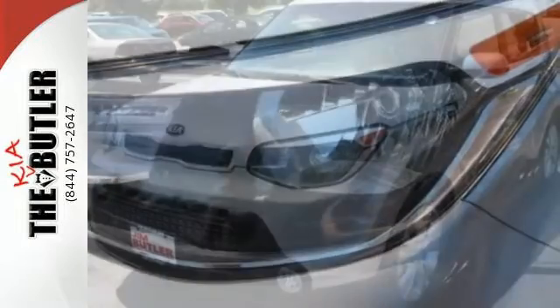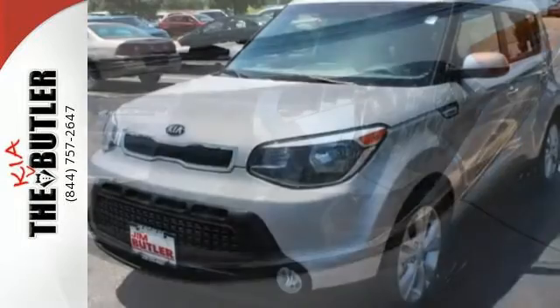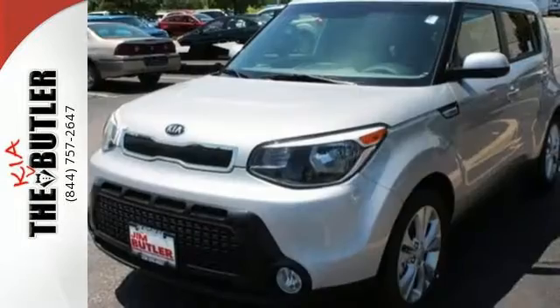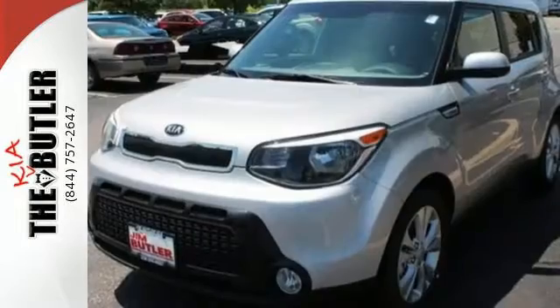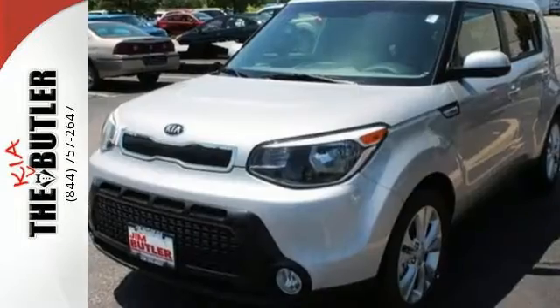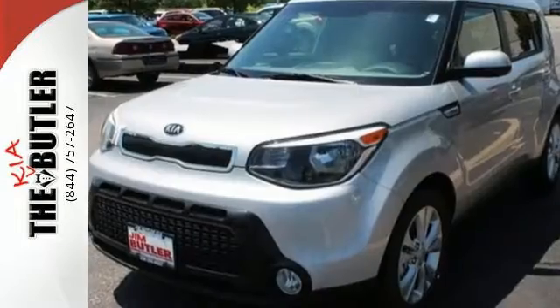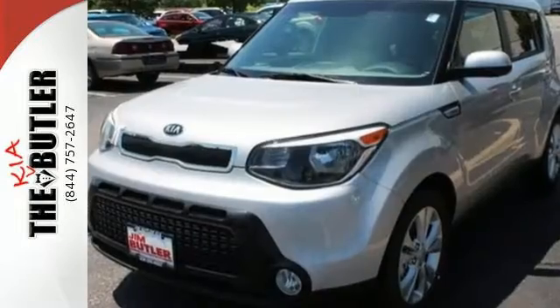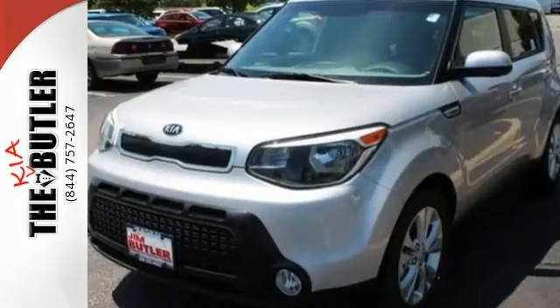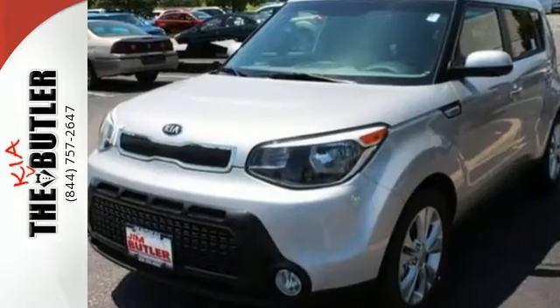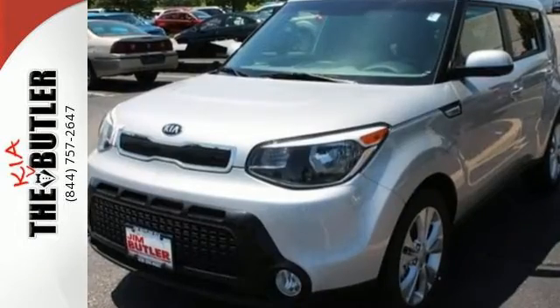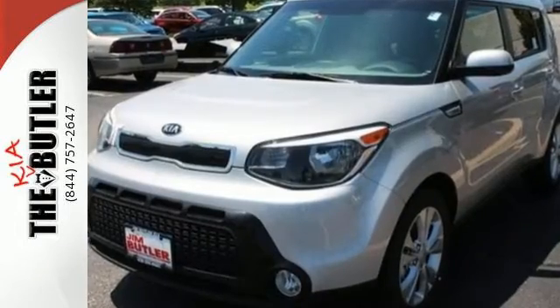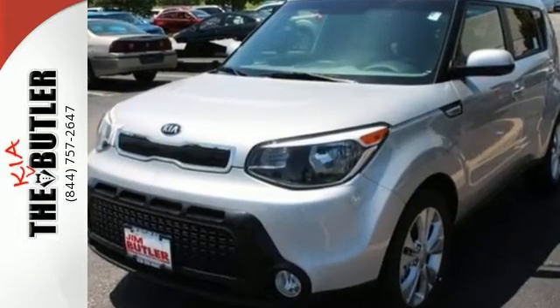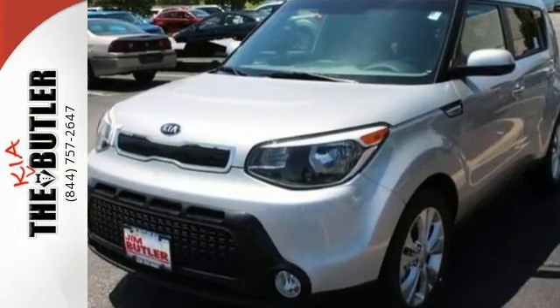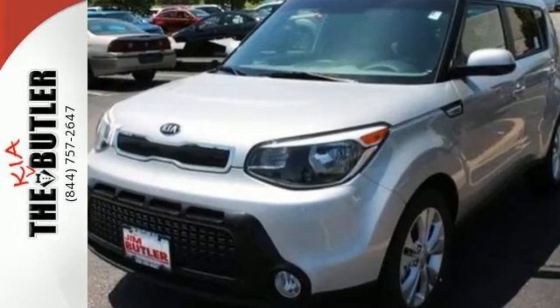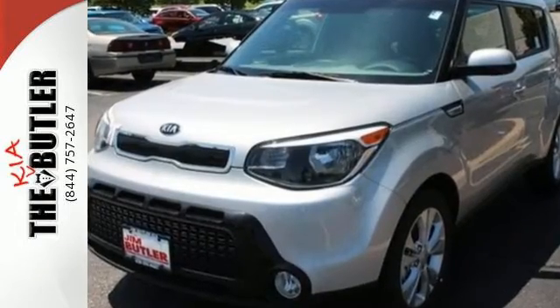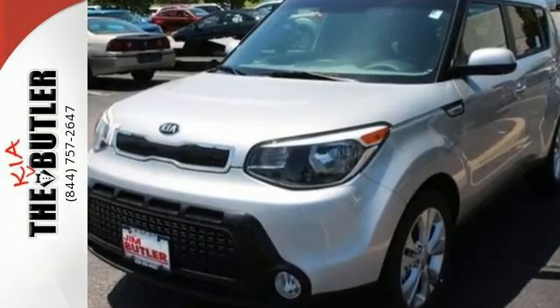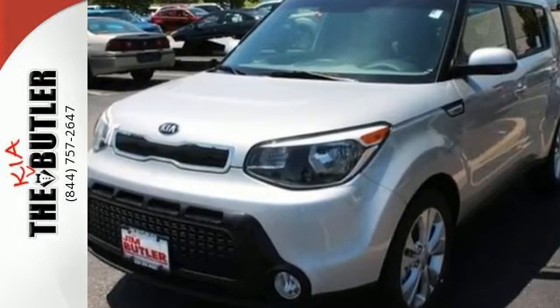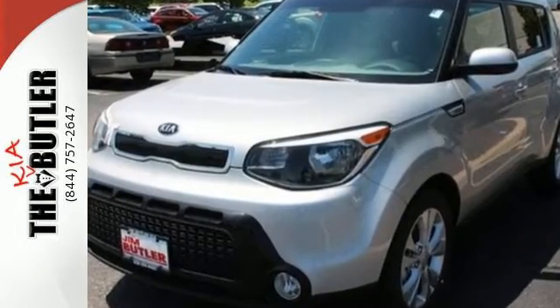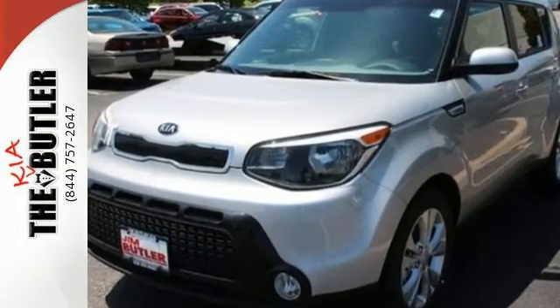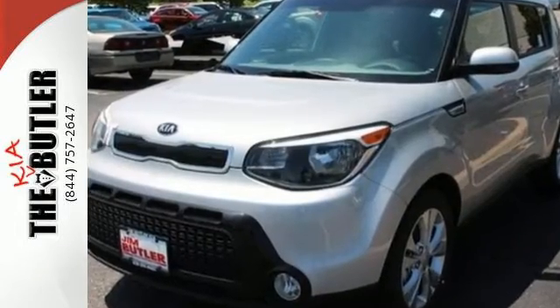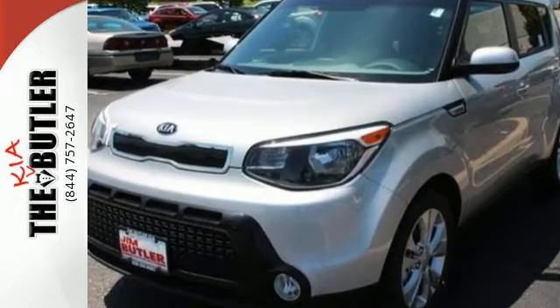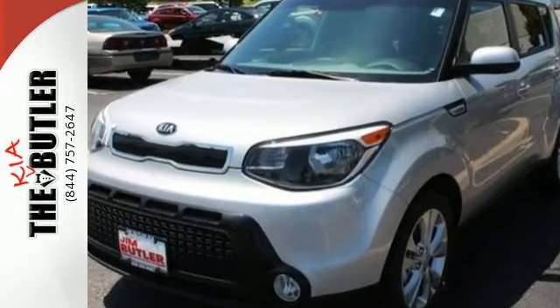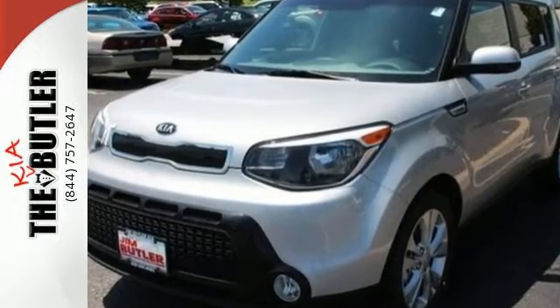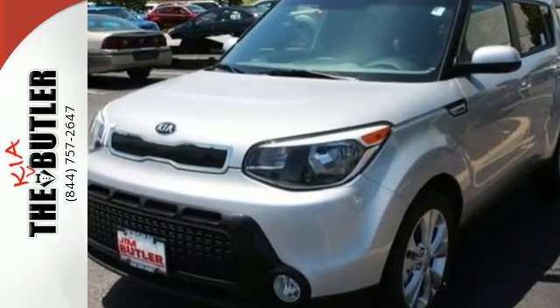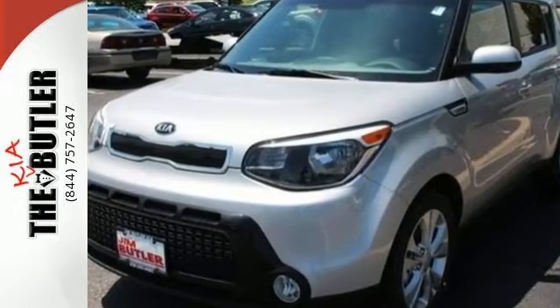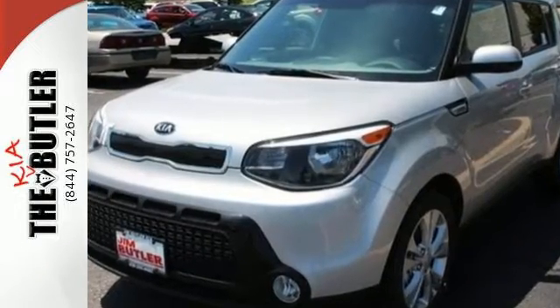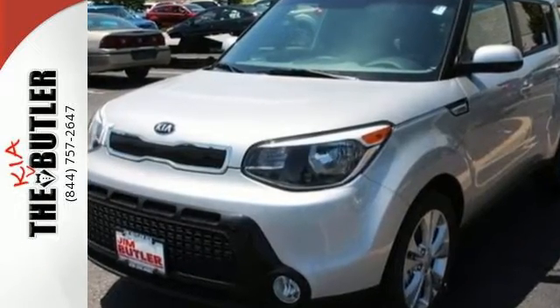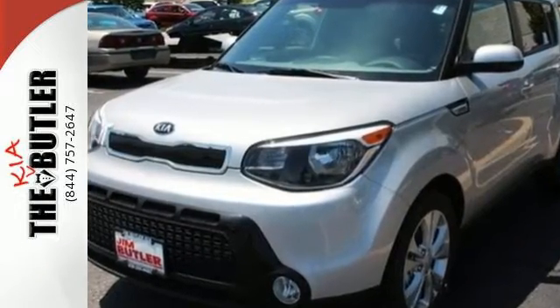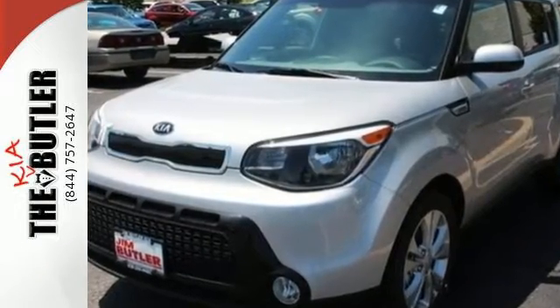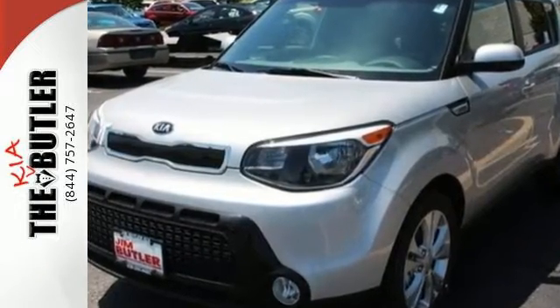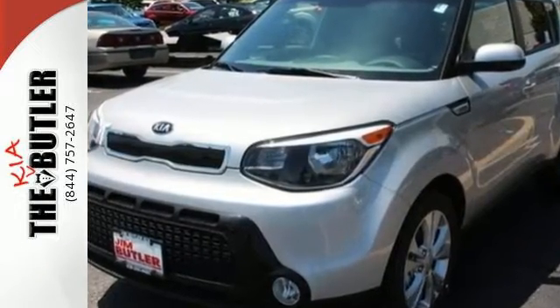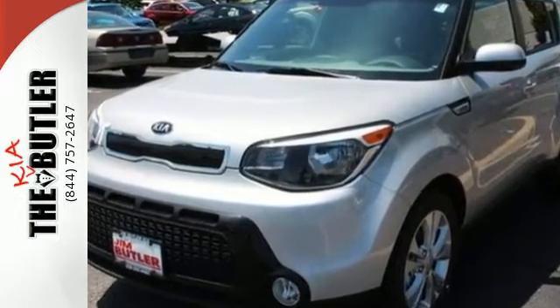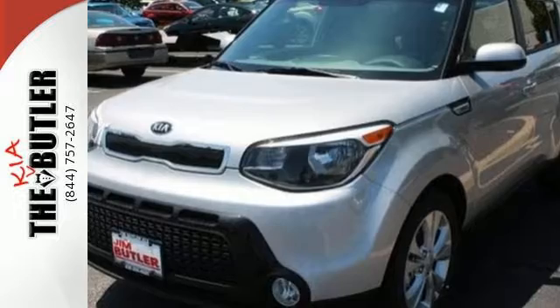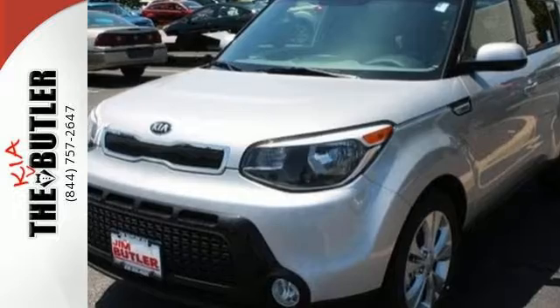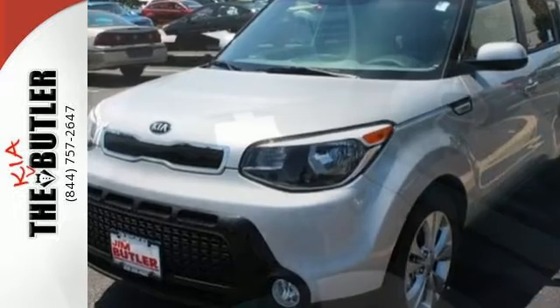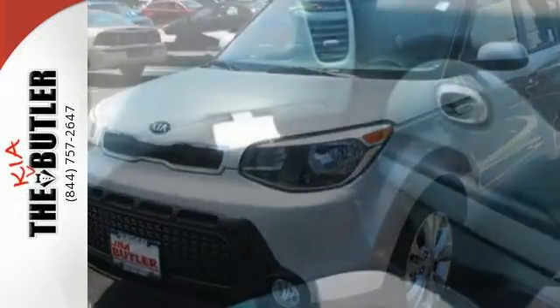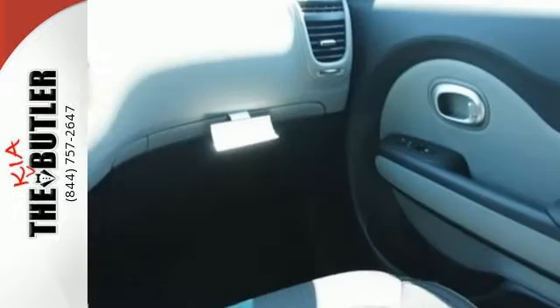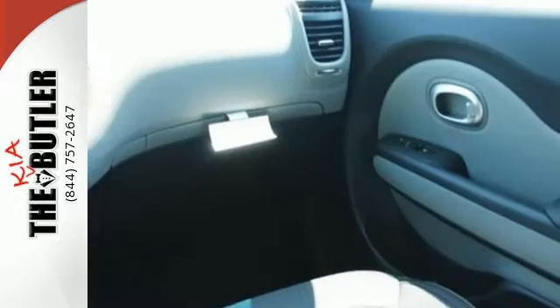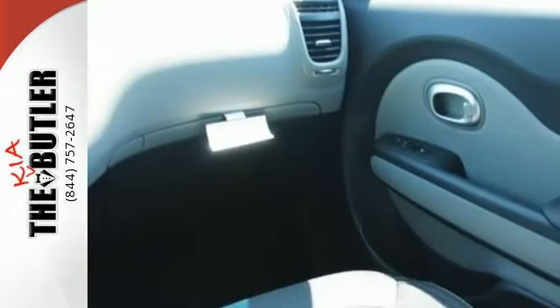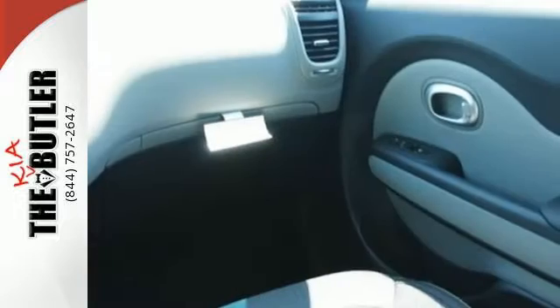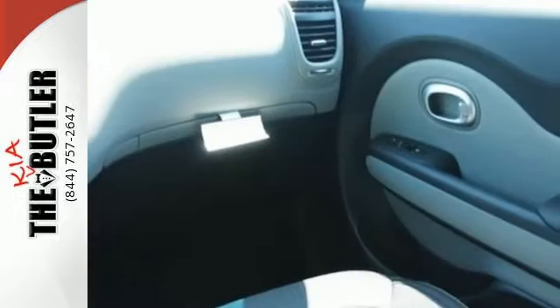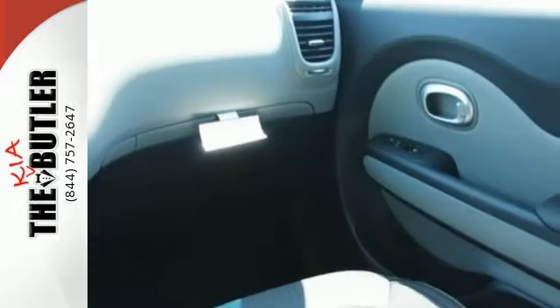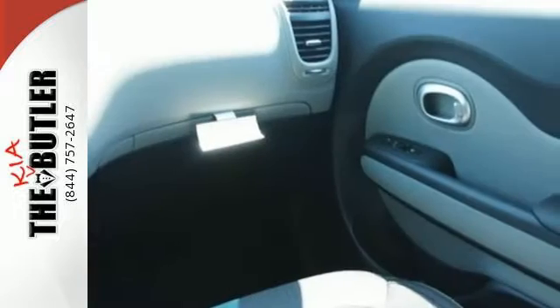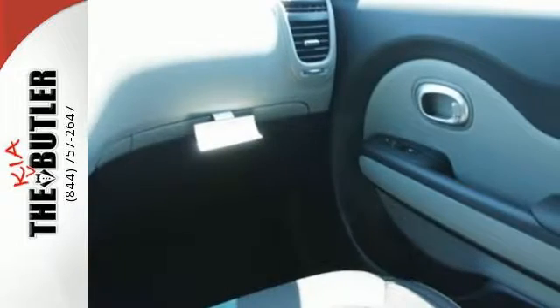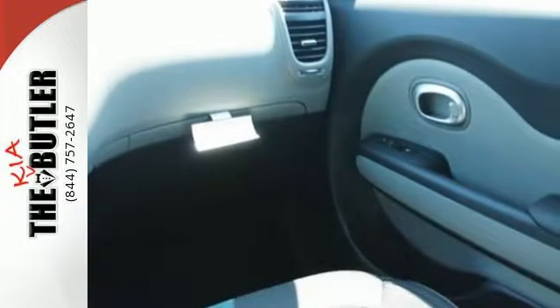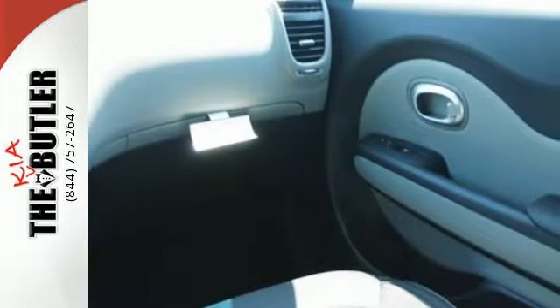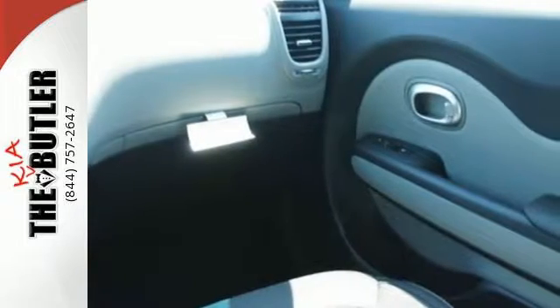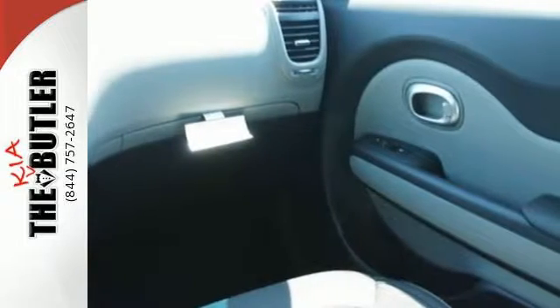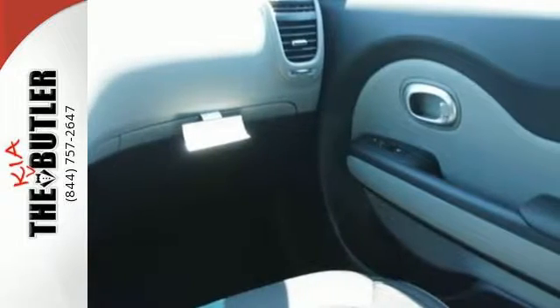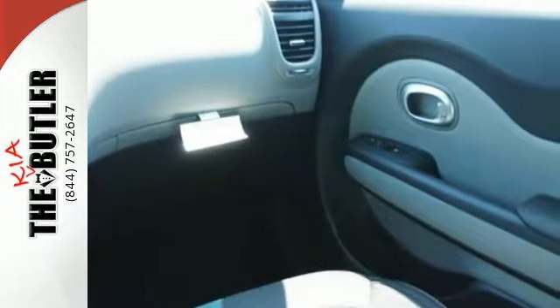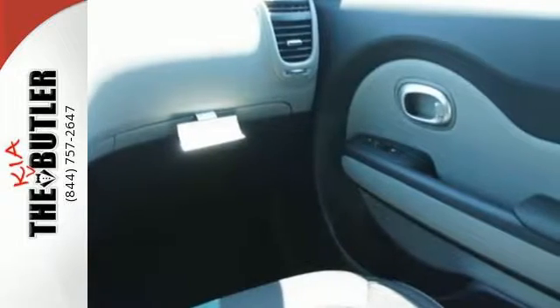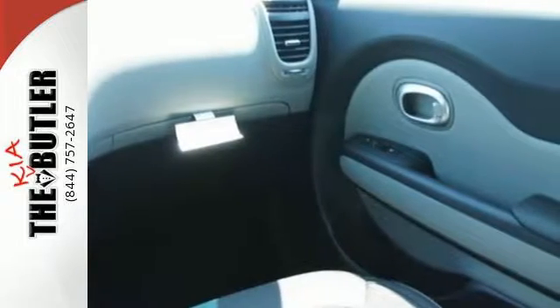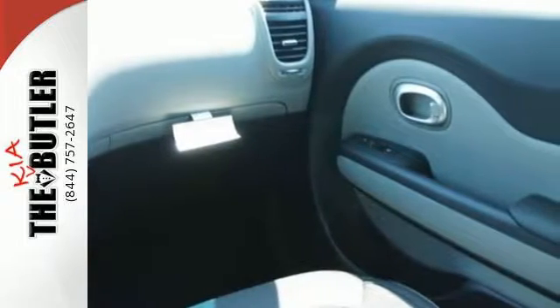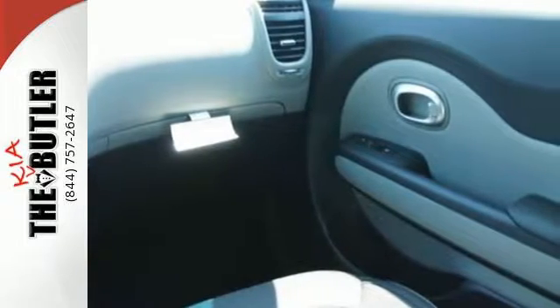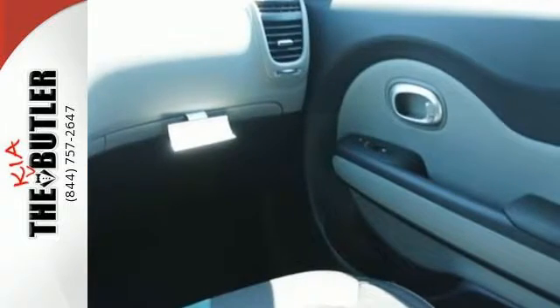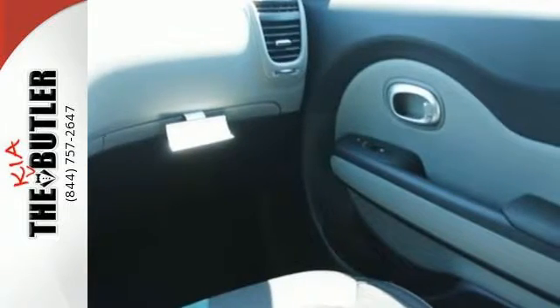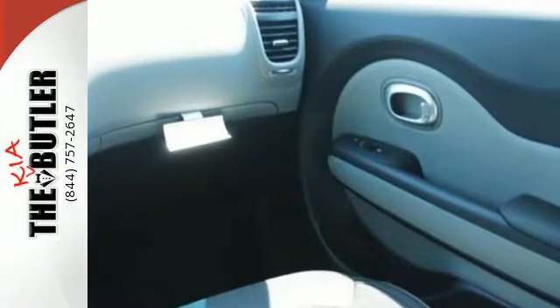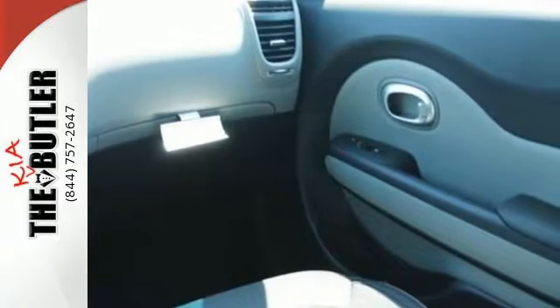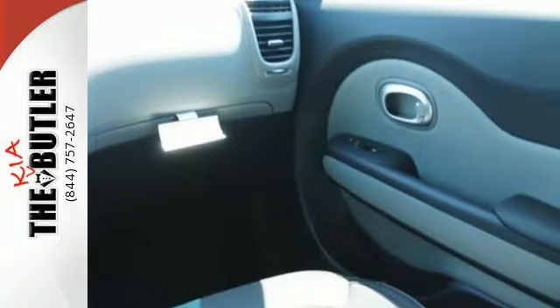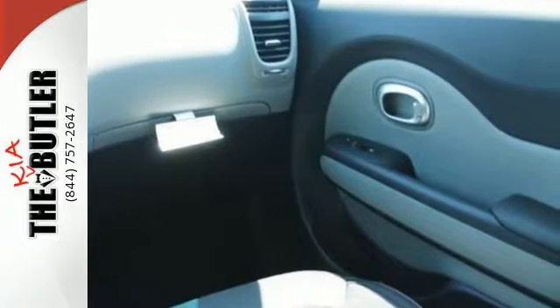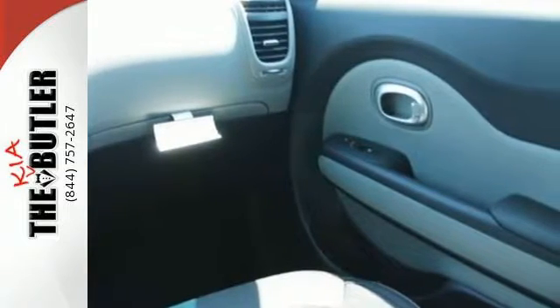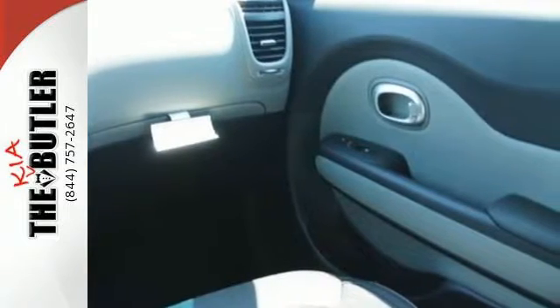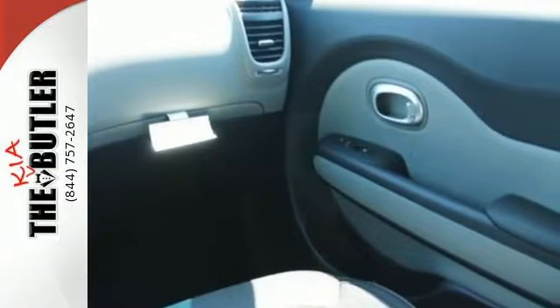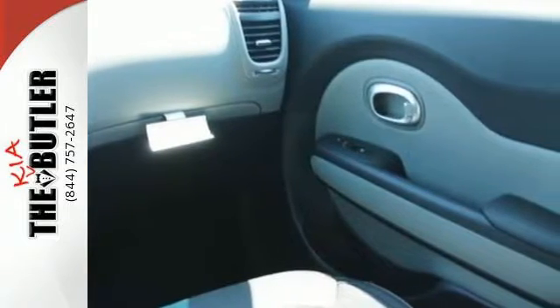You'll accomplish a lot in this Soul while it keeps you safe with Hill Start Assist, vehicle stability management, multiple airbags, and a tire pressure monitor.